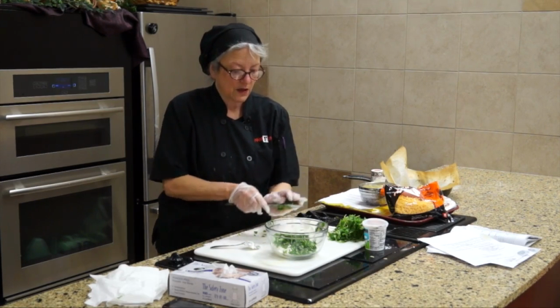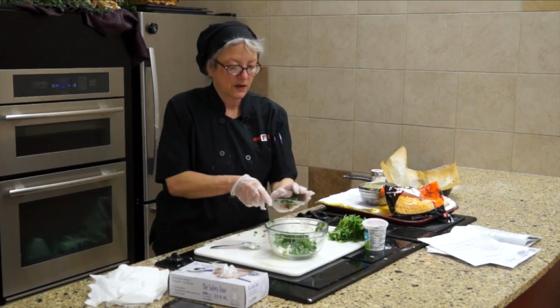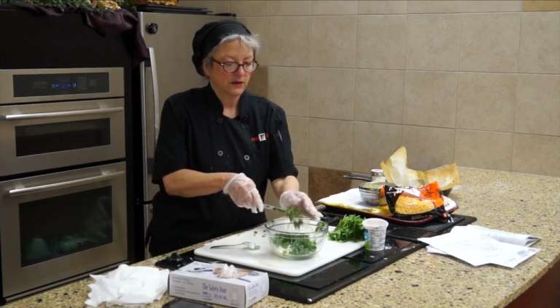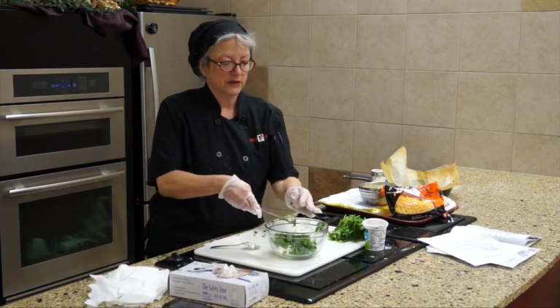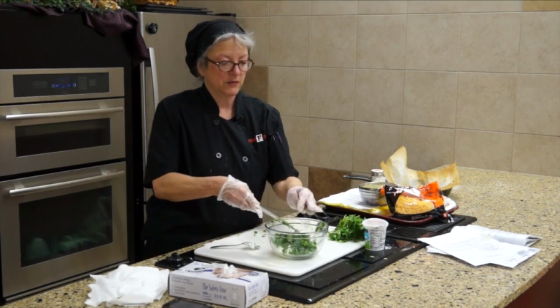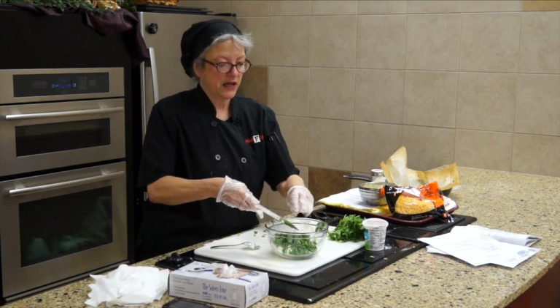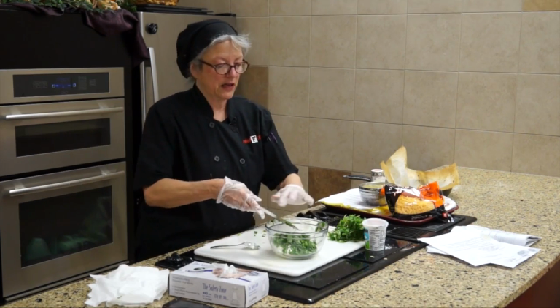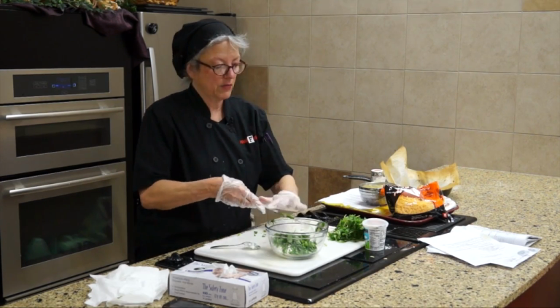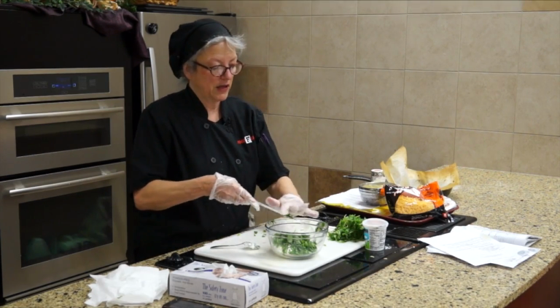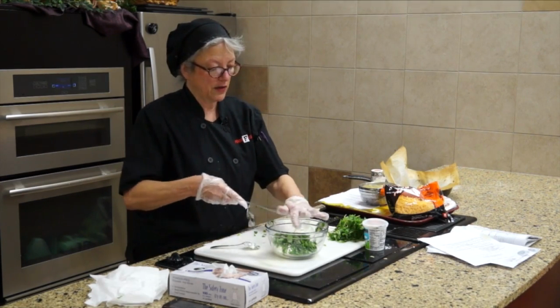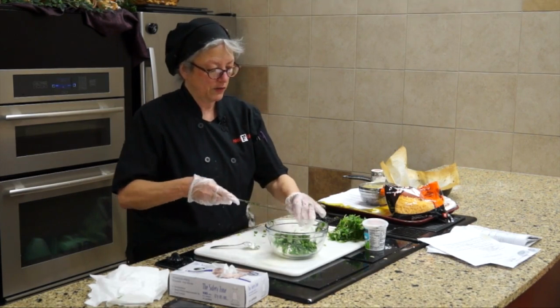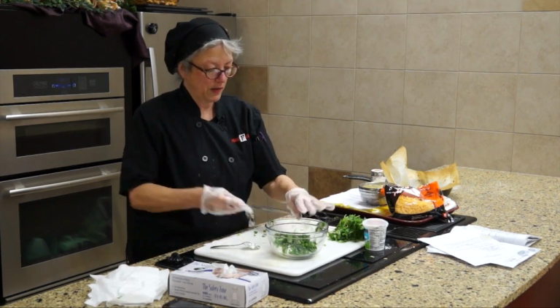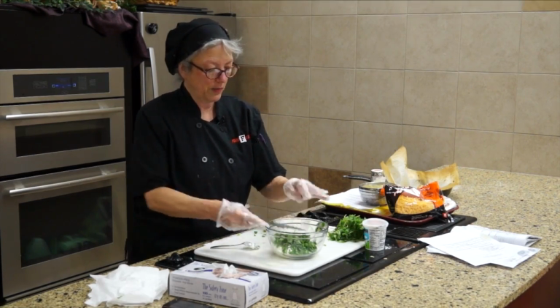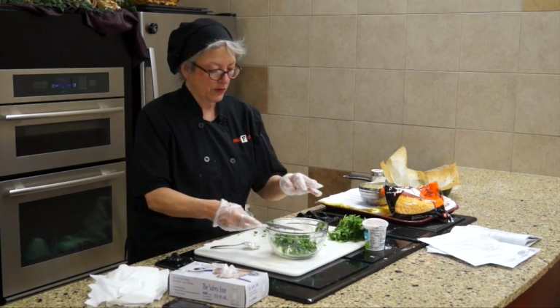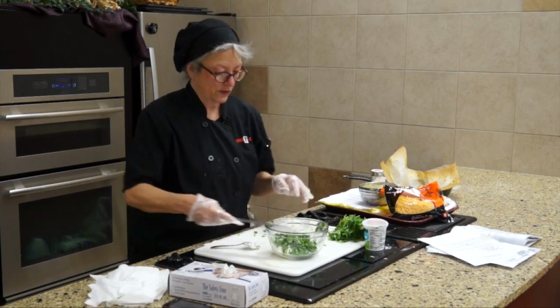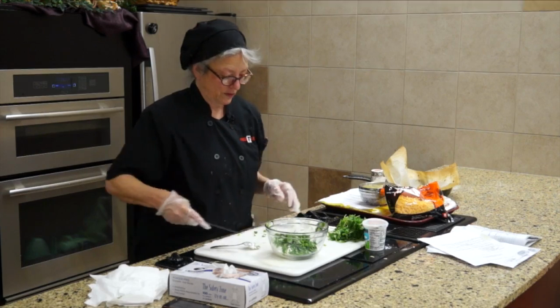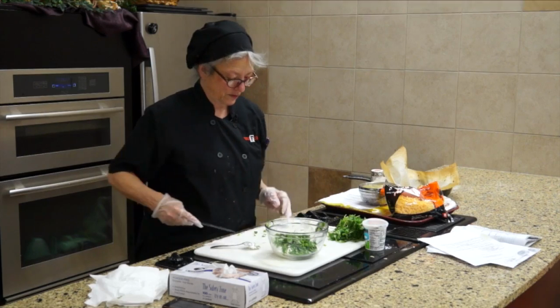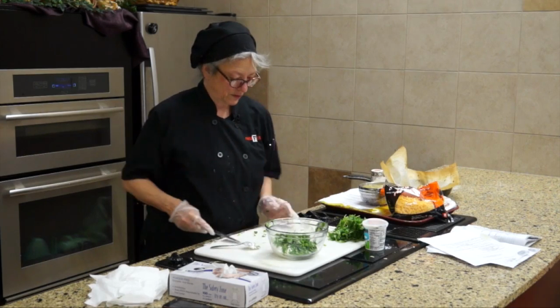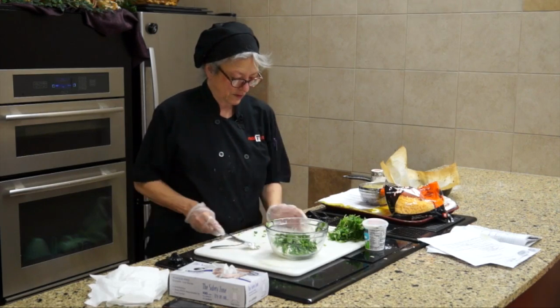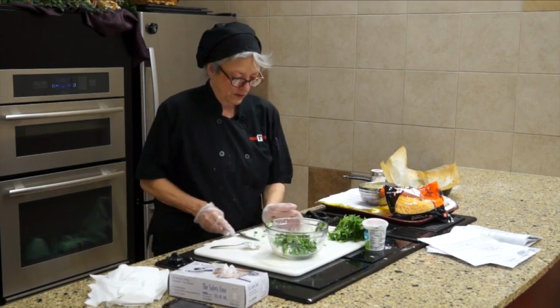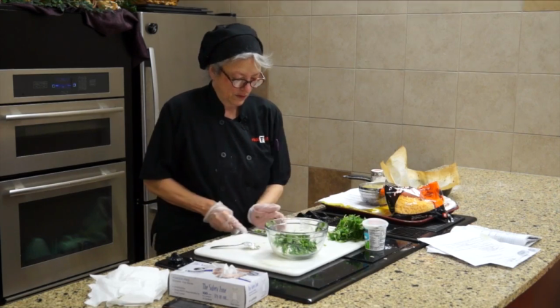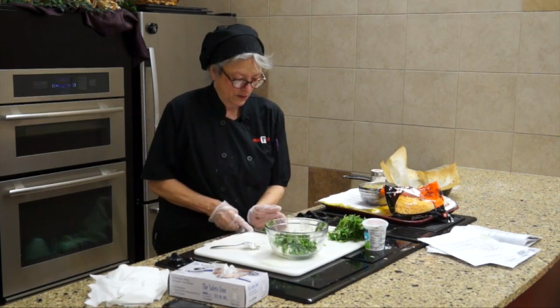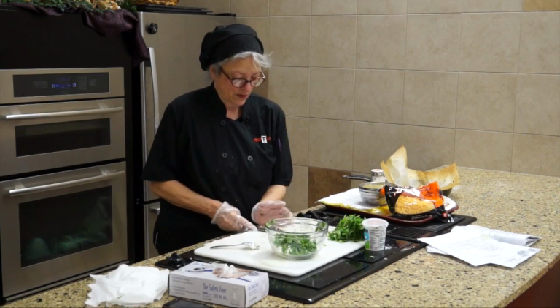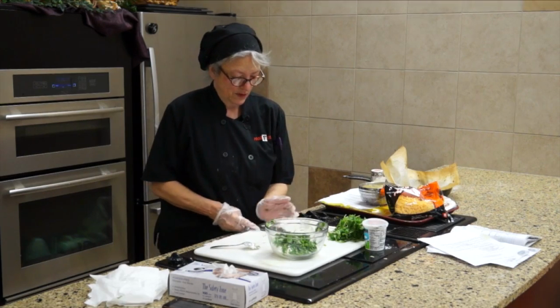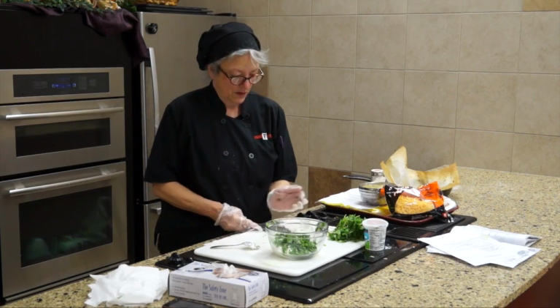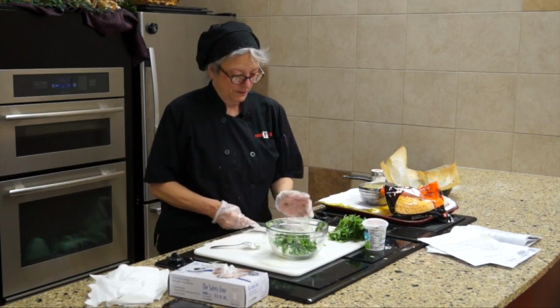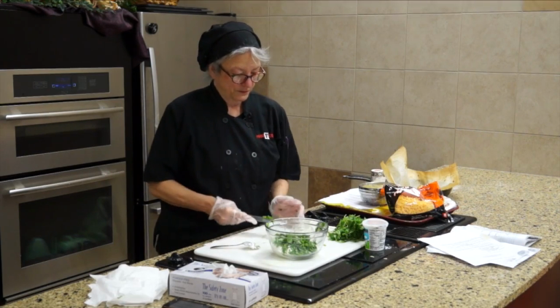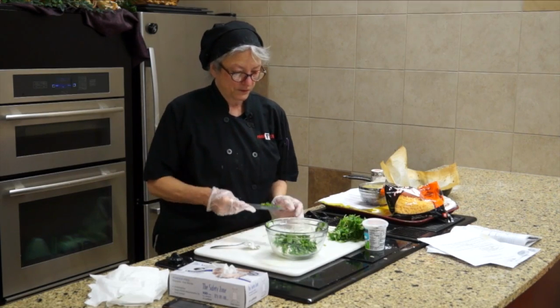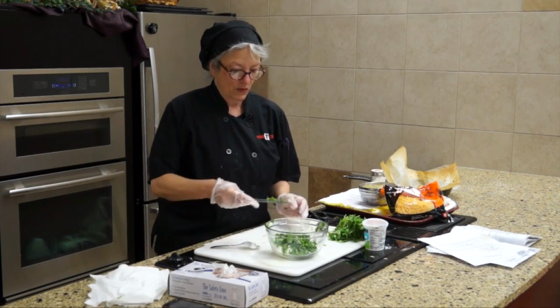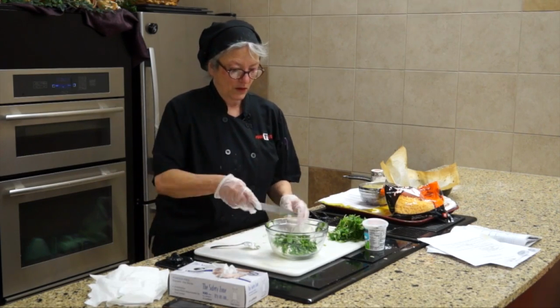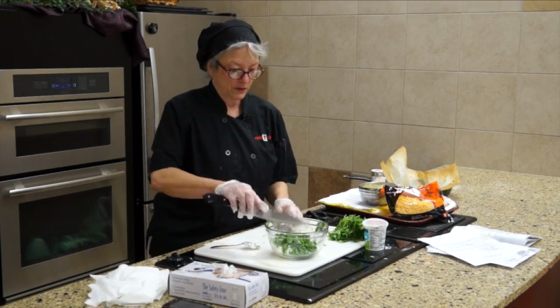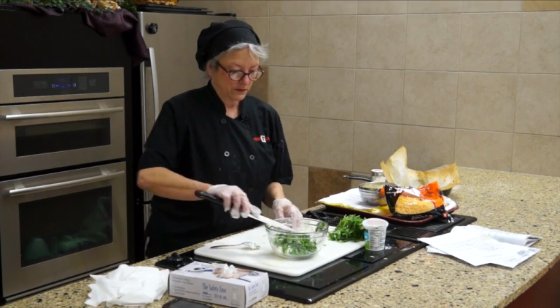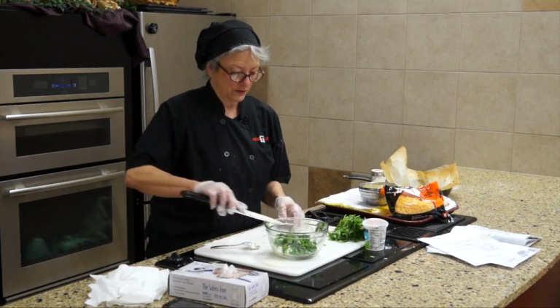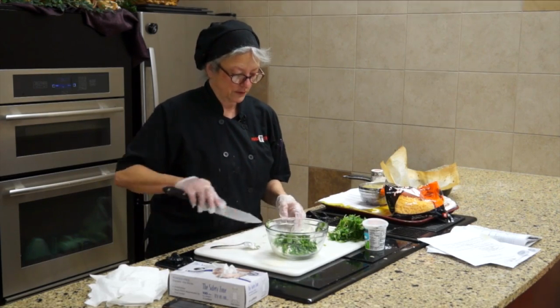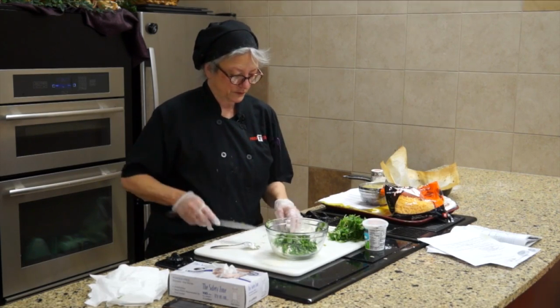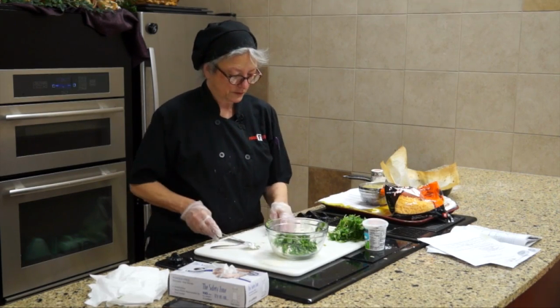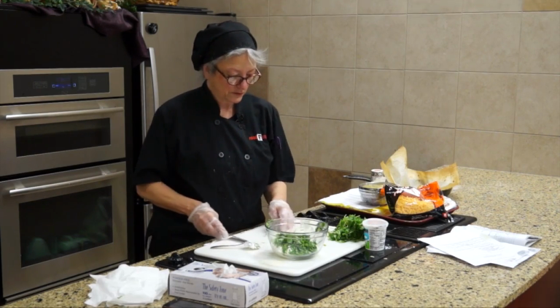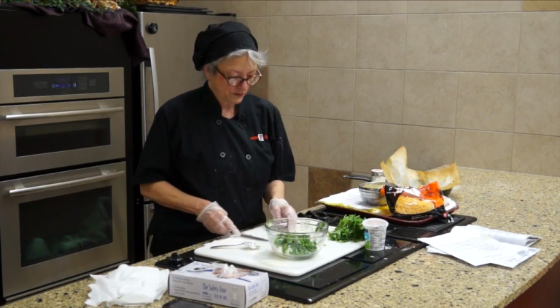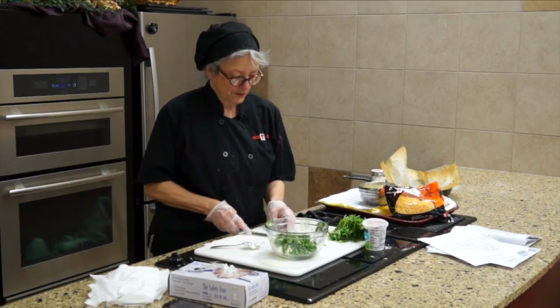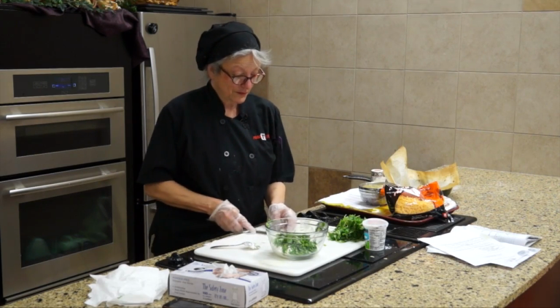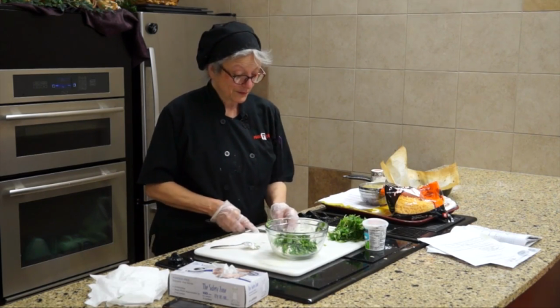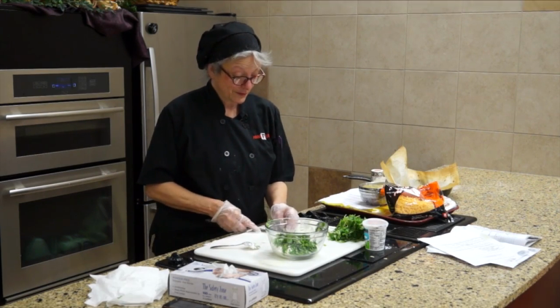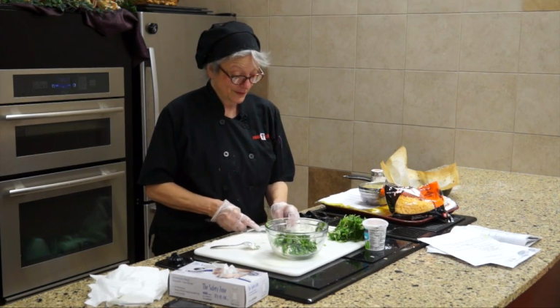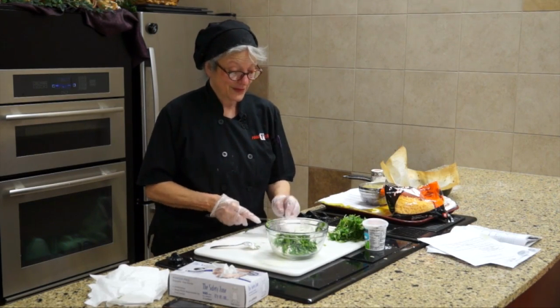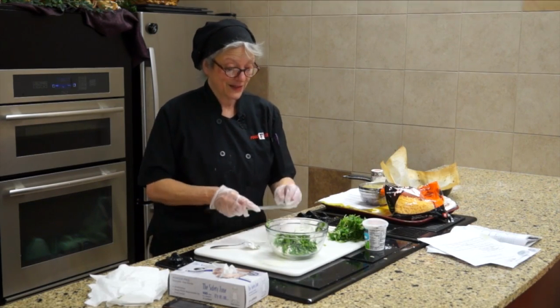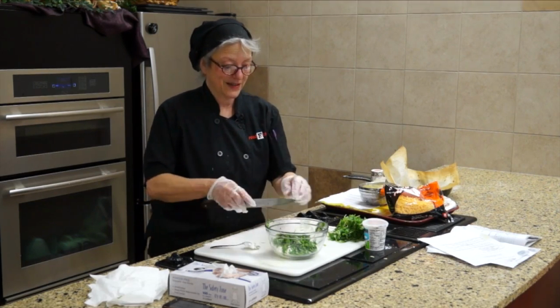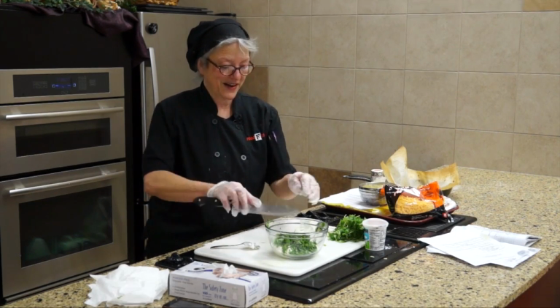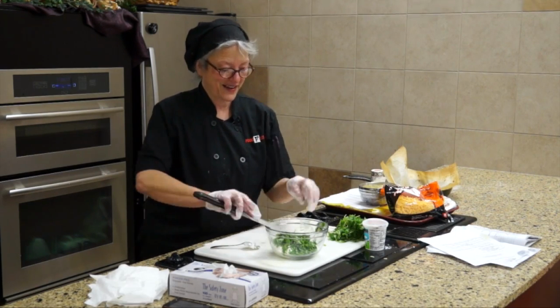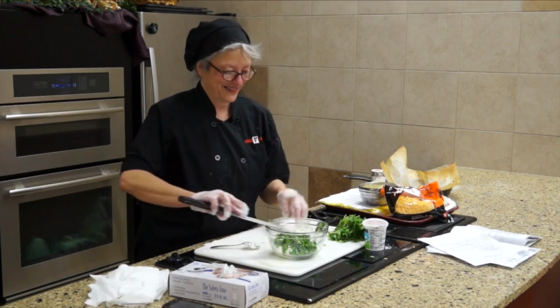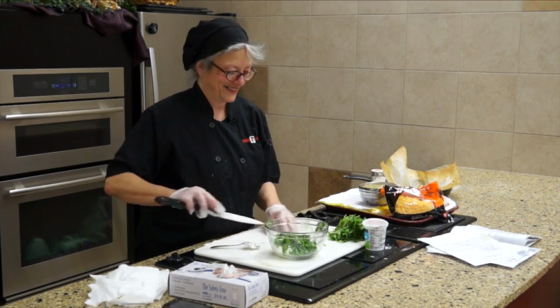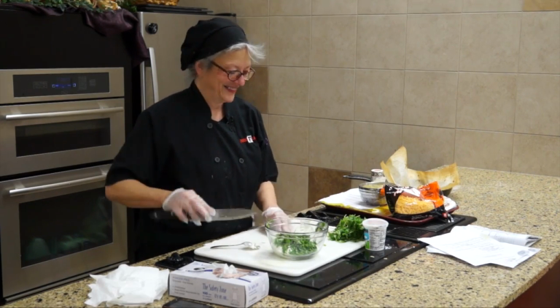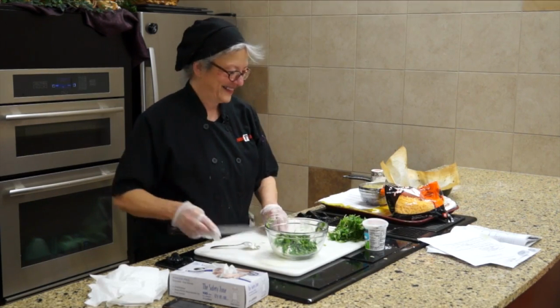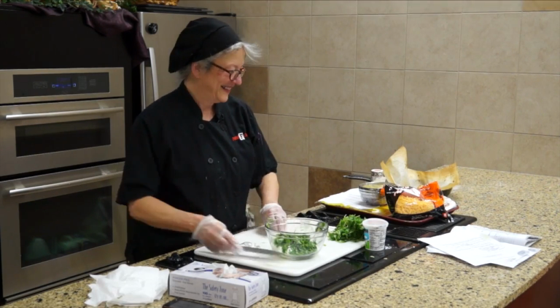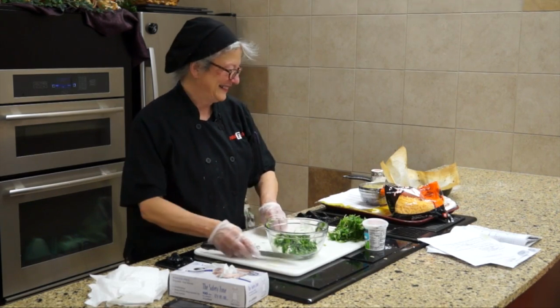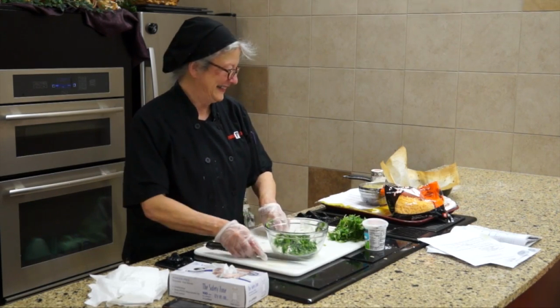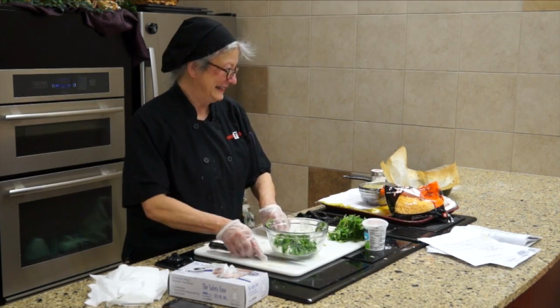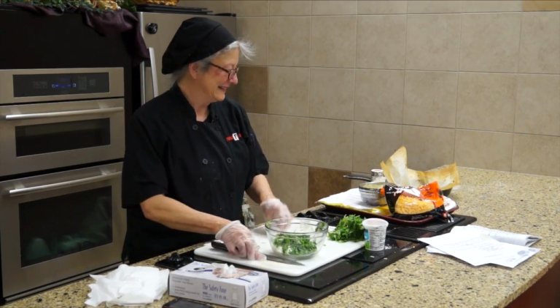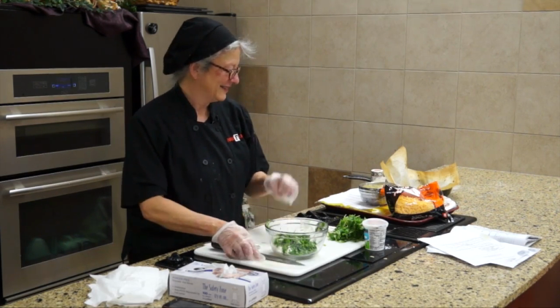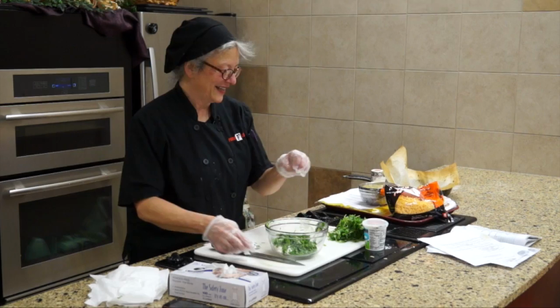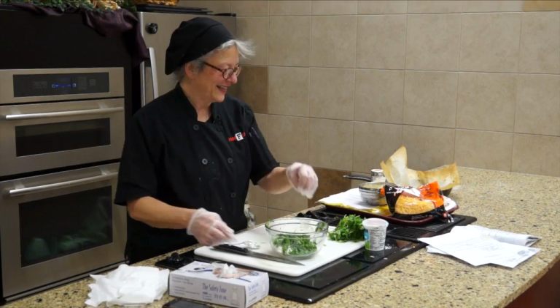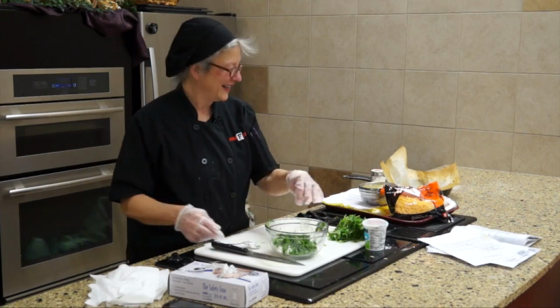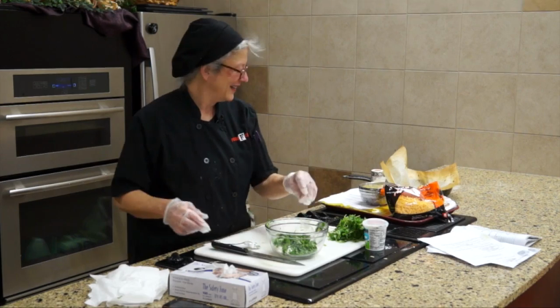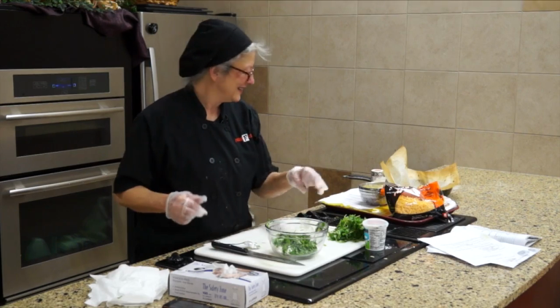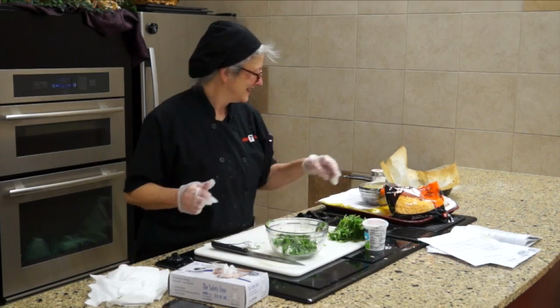Somebody here made ghost peppers and brought them in. He said you're welcome to try it — I don't think anybody did. Yikes!